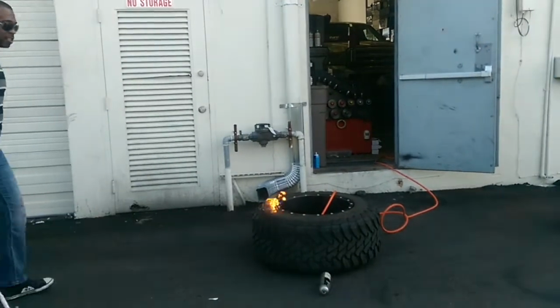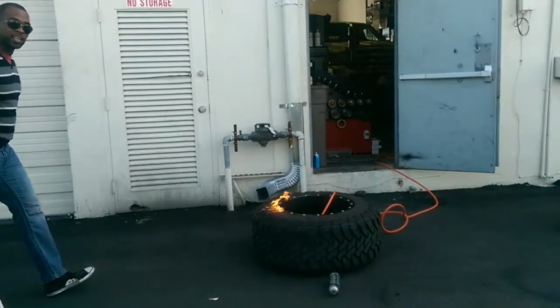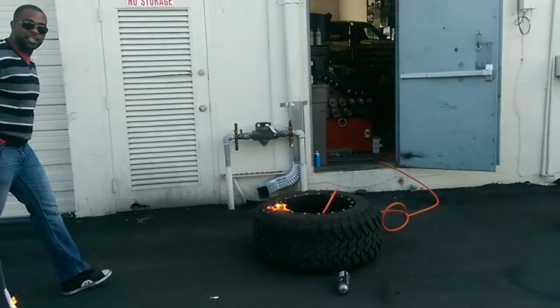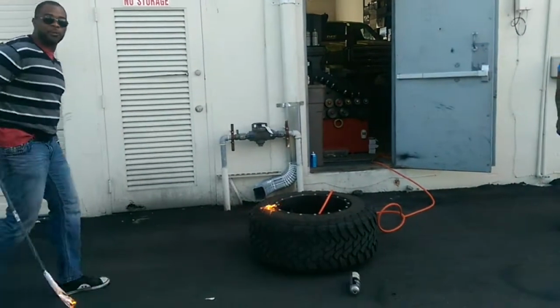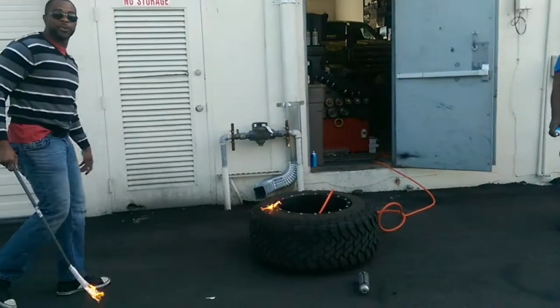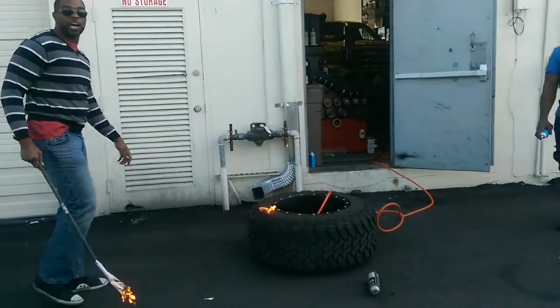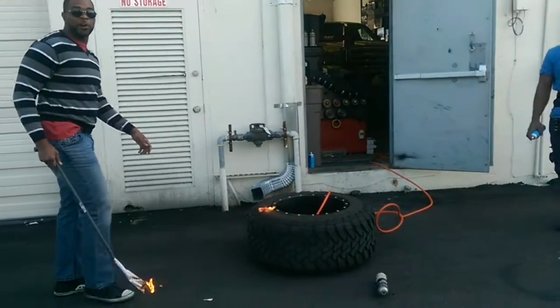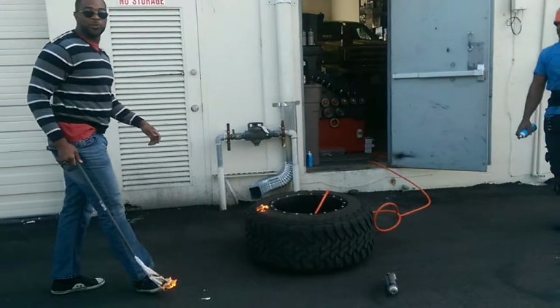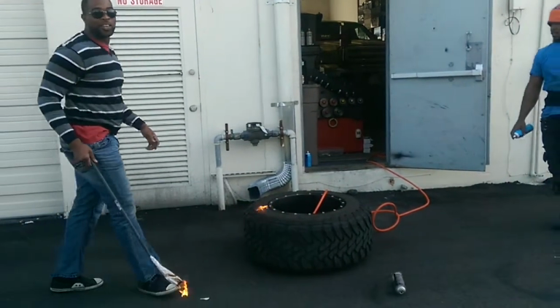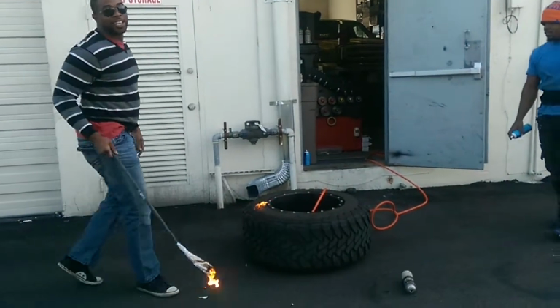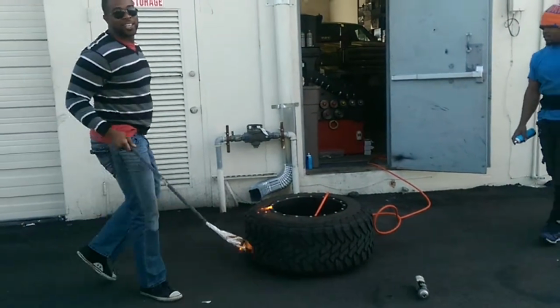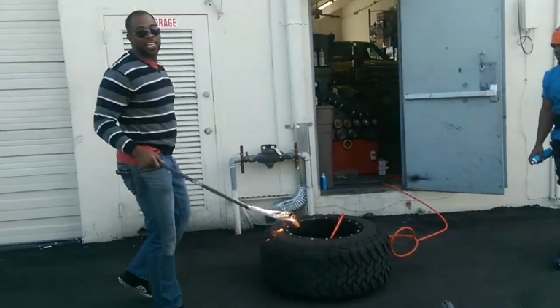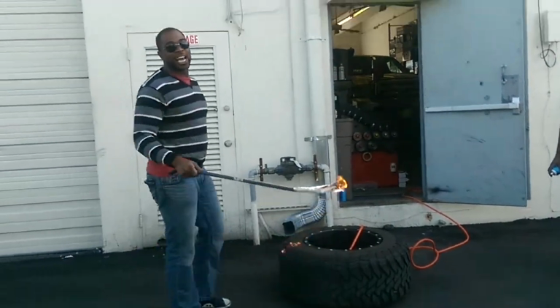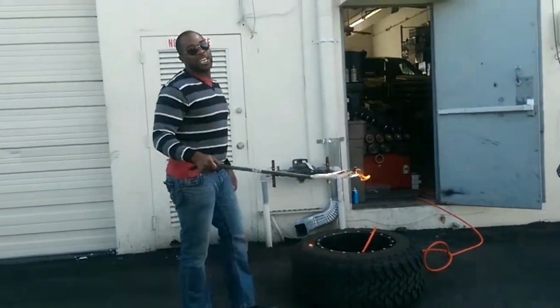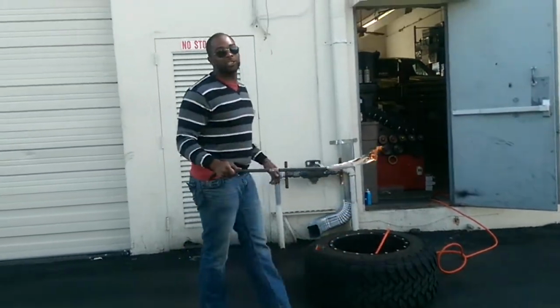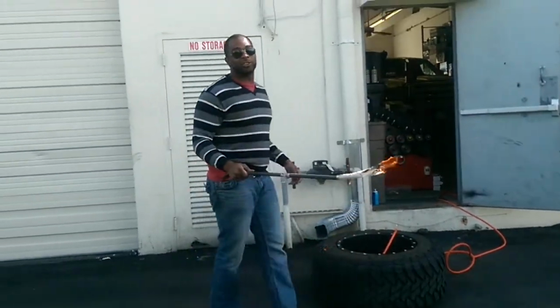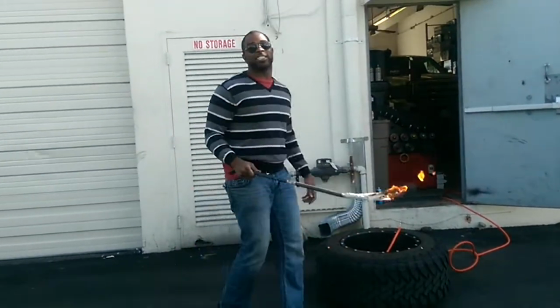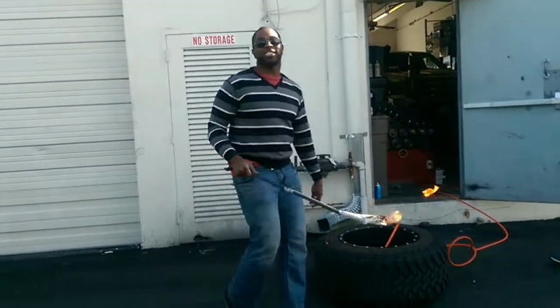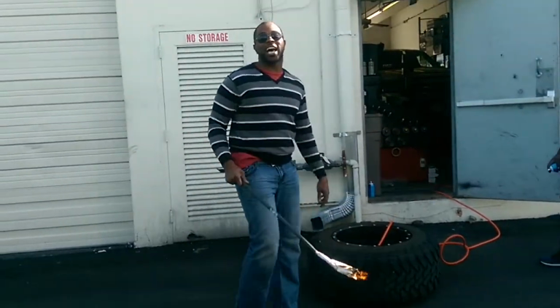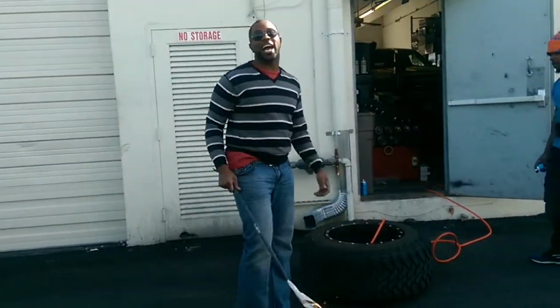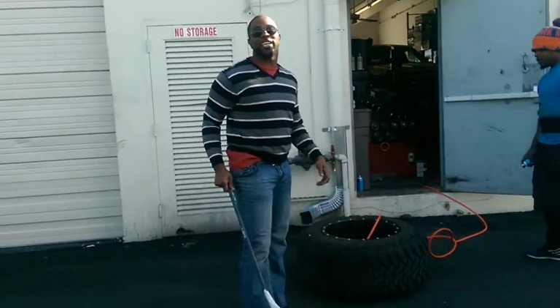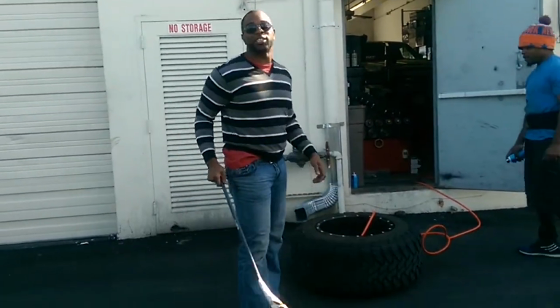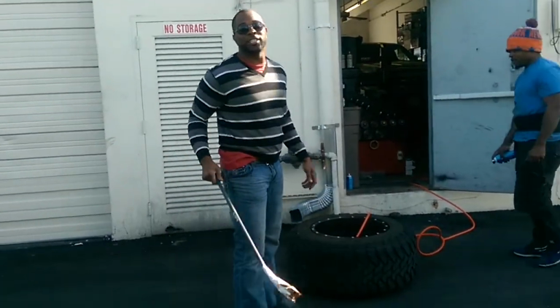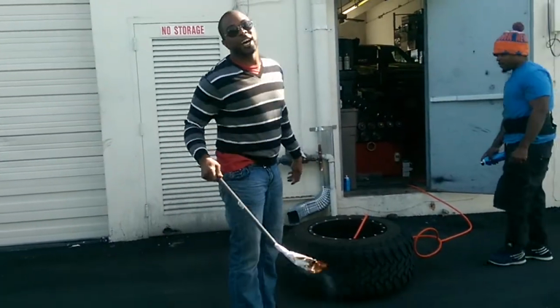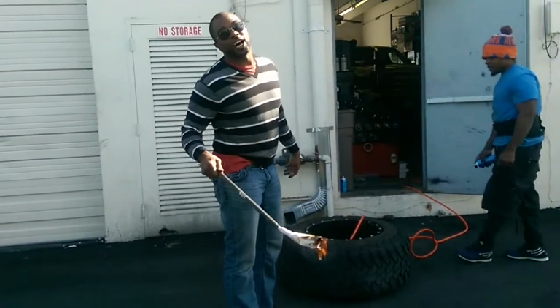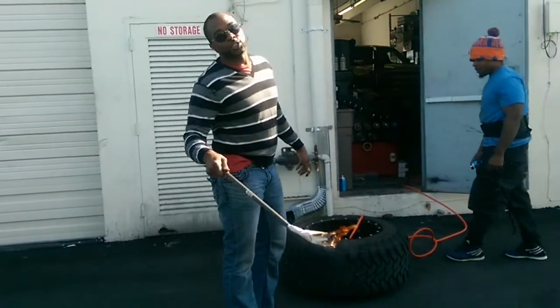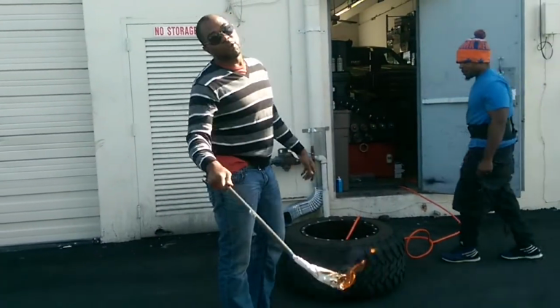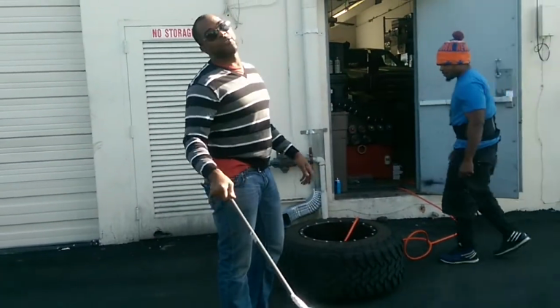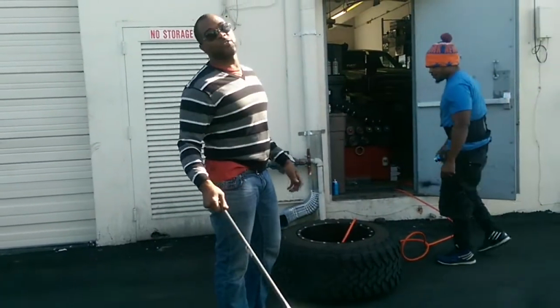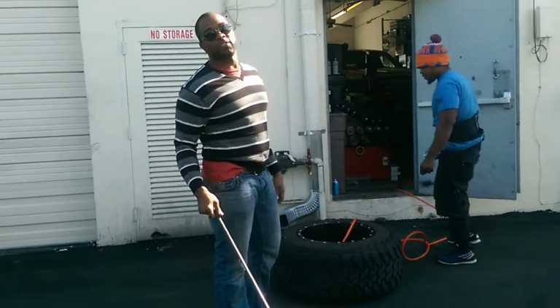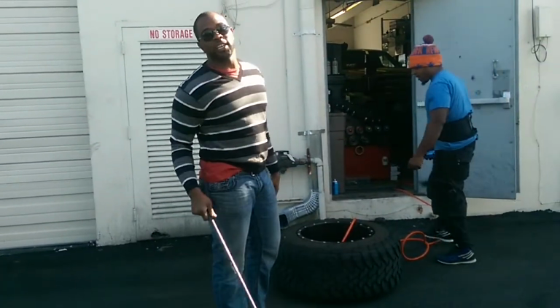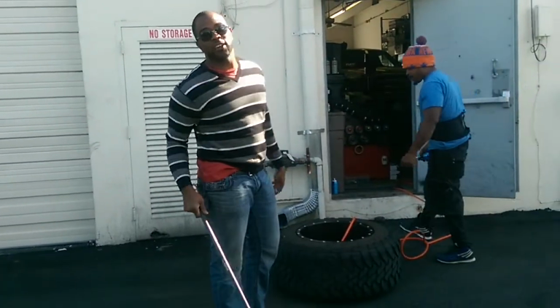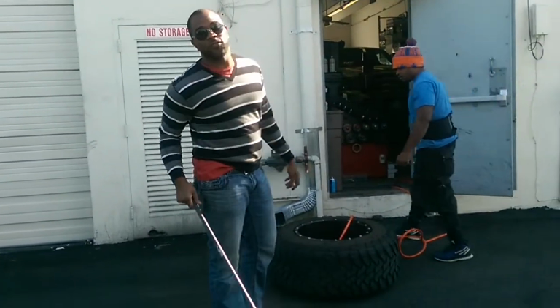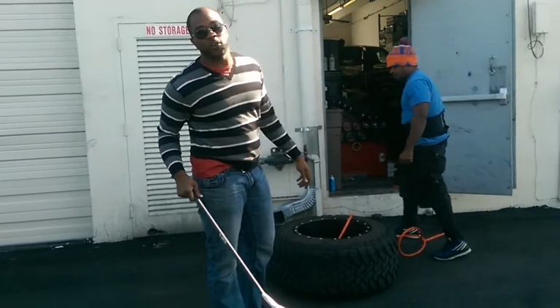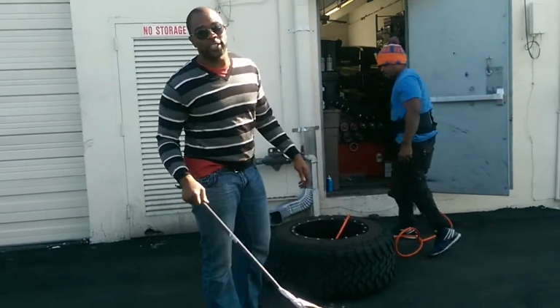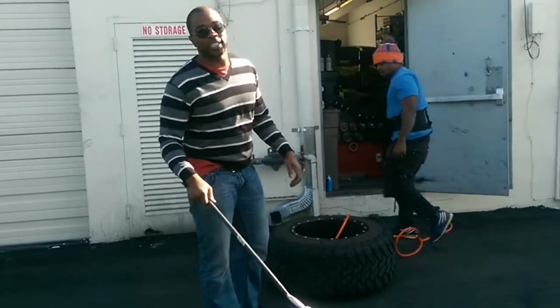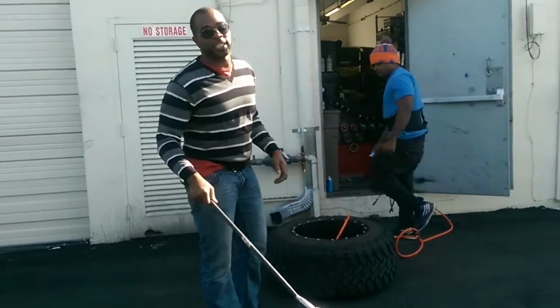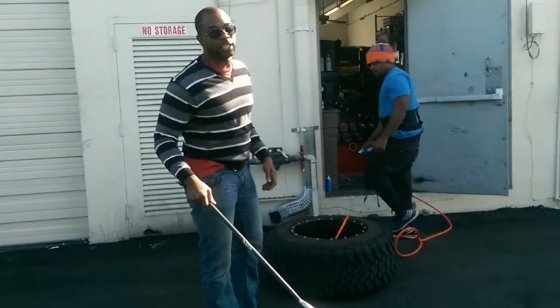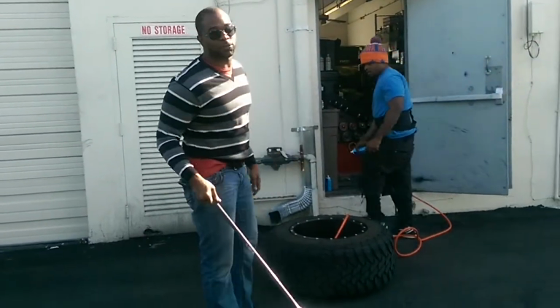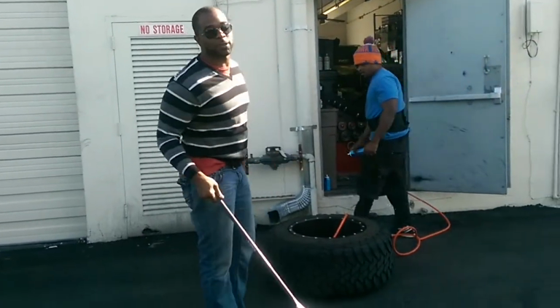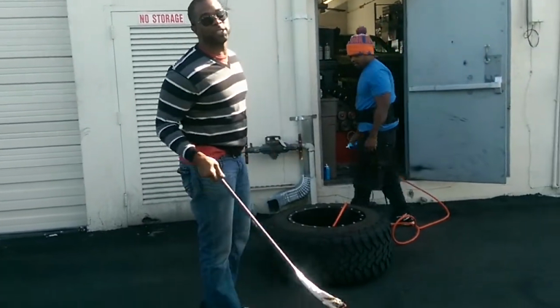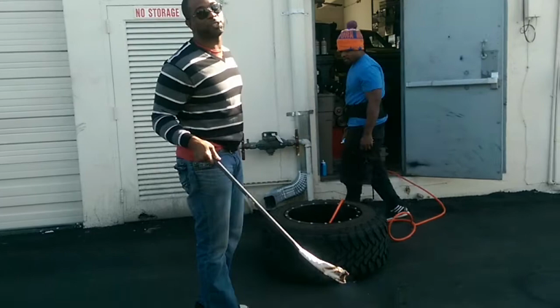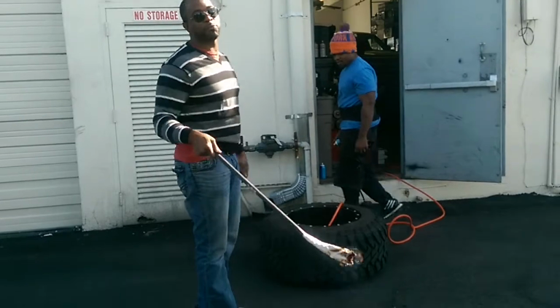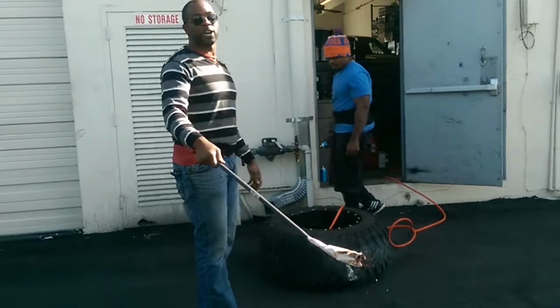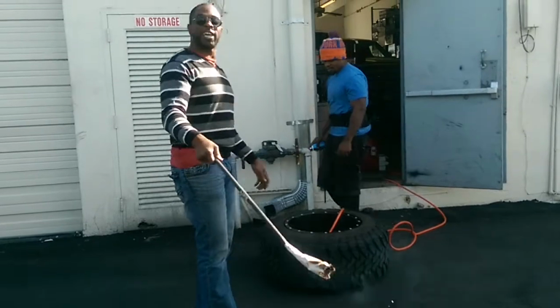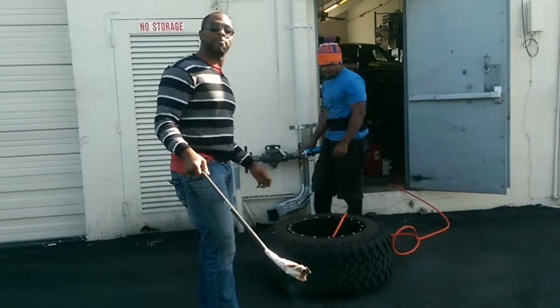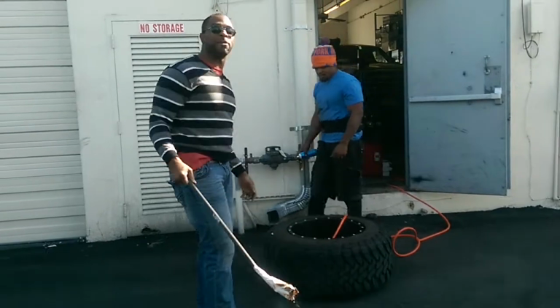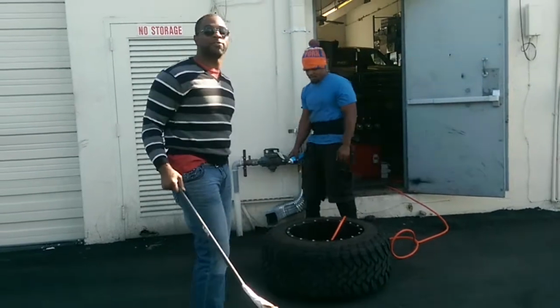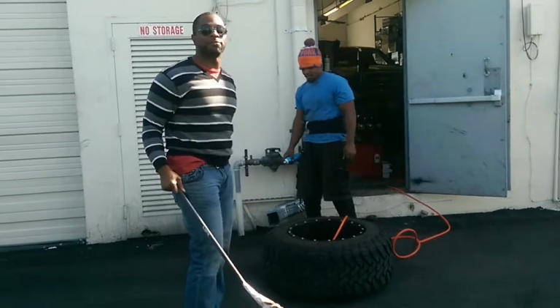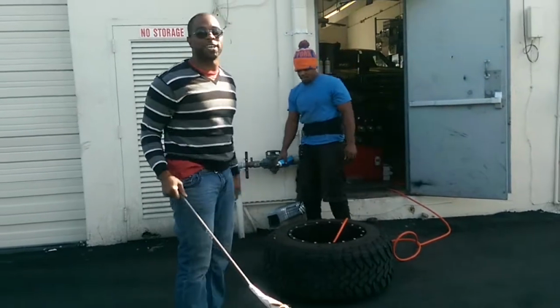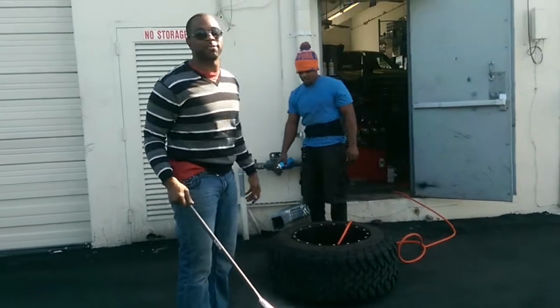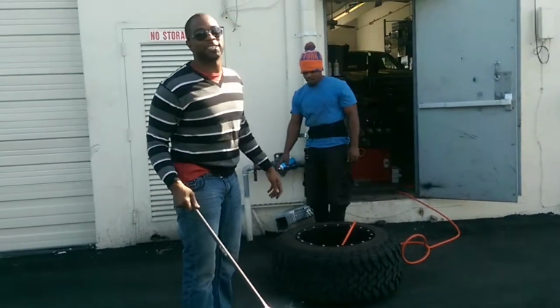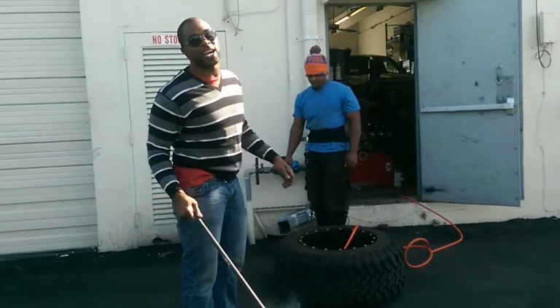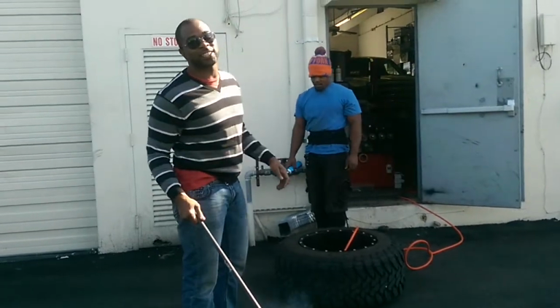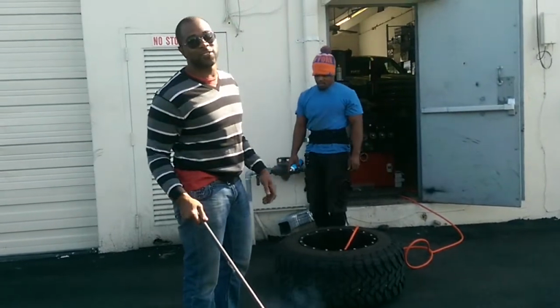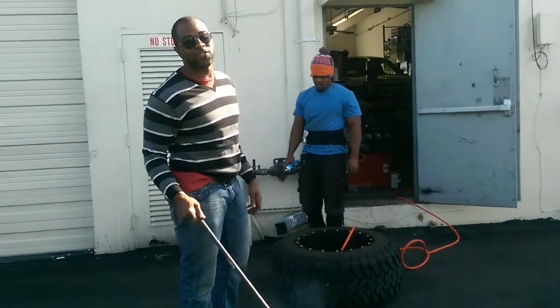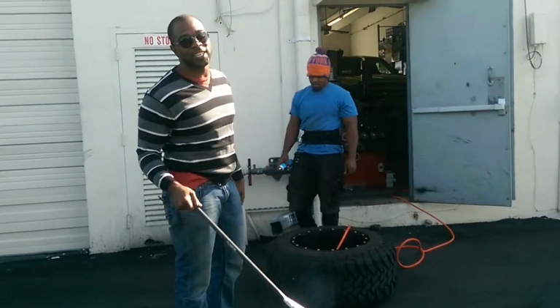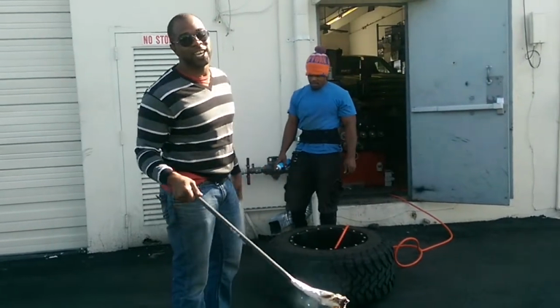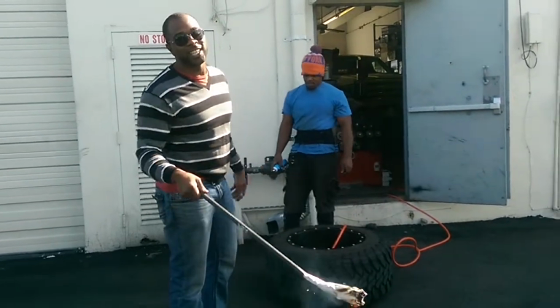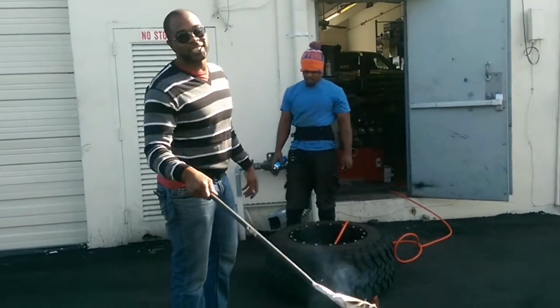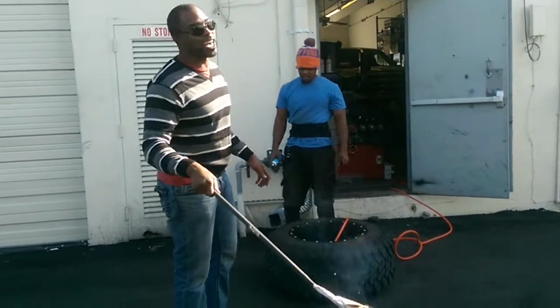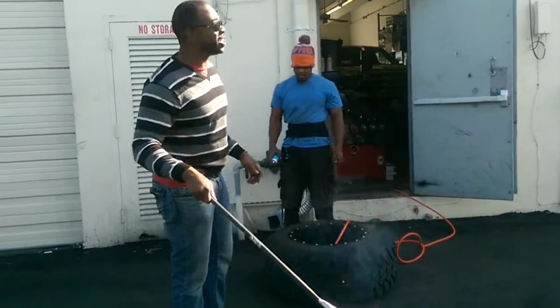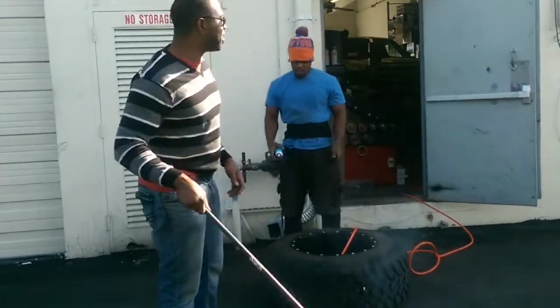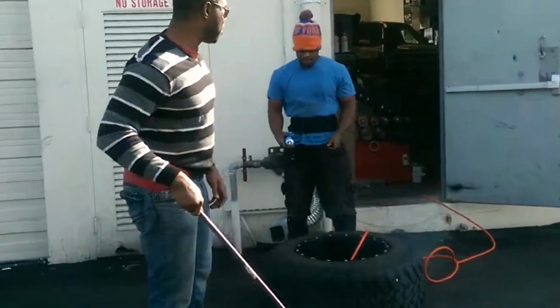There we go. That's how you stretch a tire — a 1250 on a 14-inch rim. This is your boy KB from Dozen Tire TV, signing off.